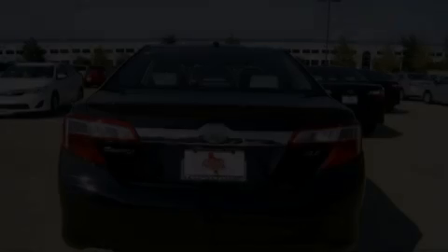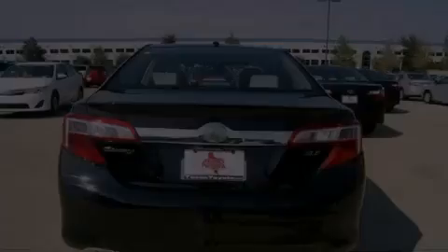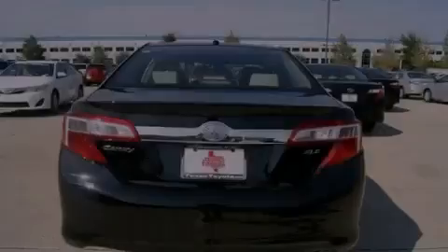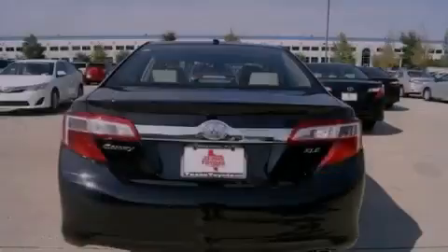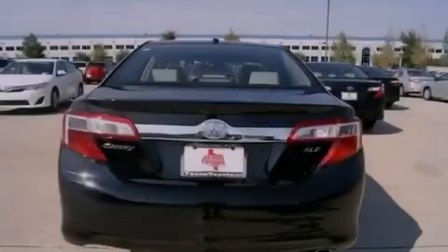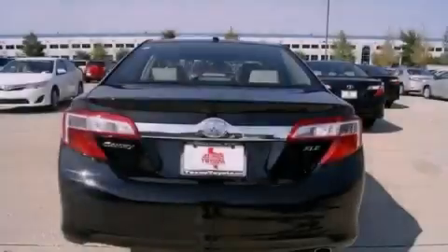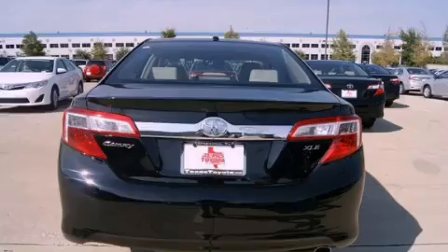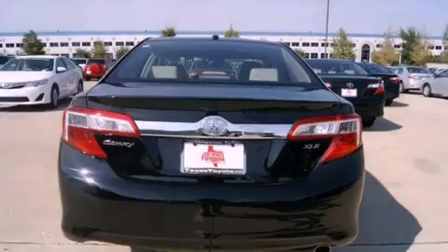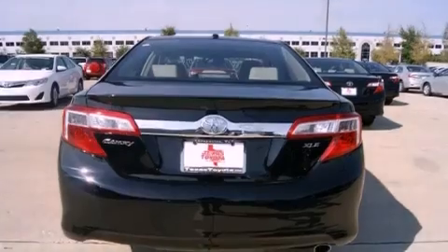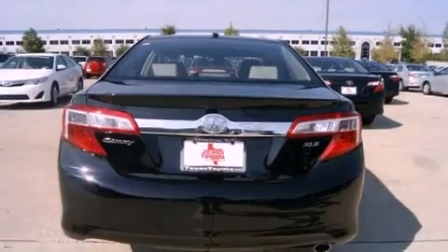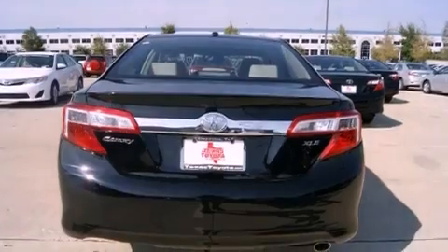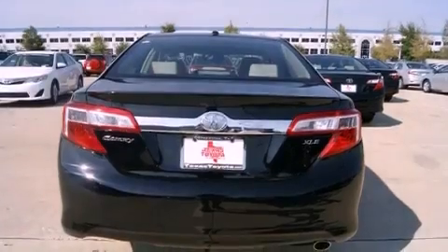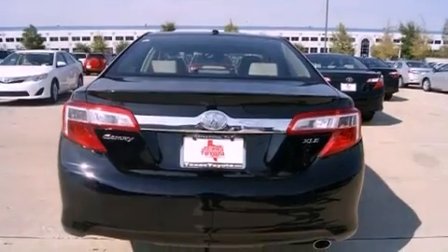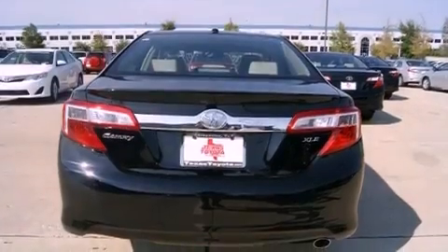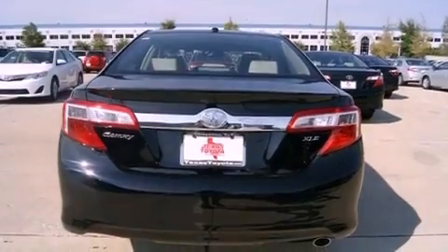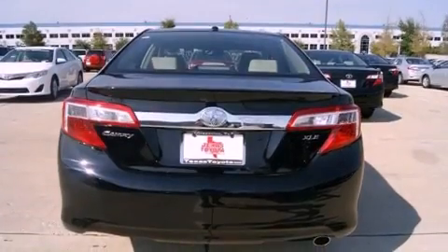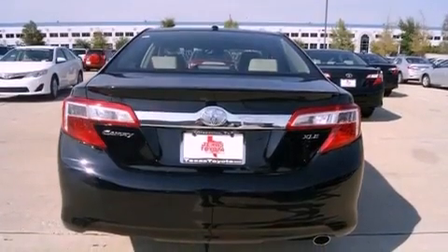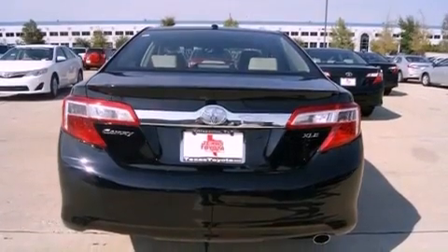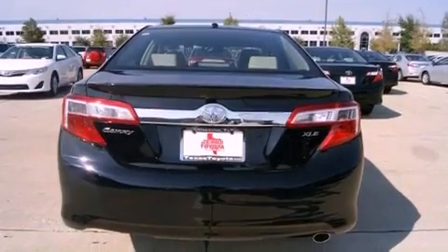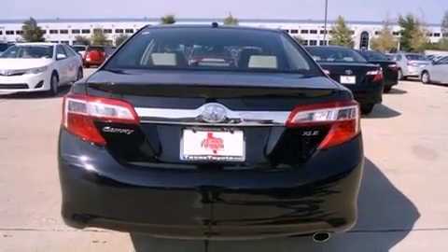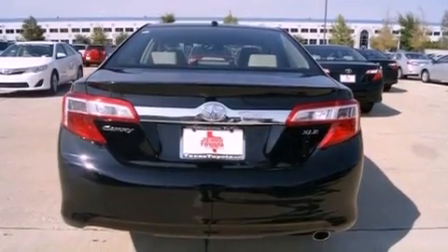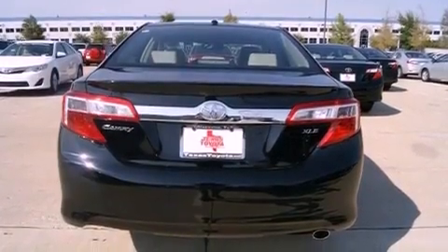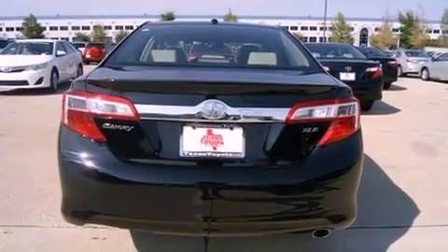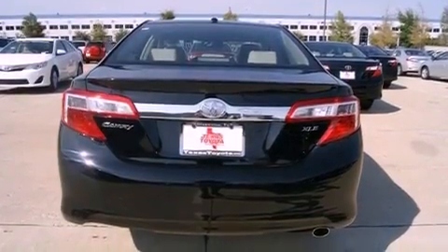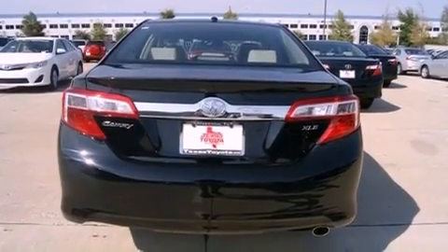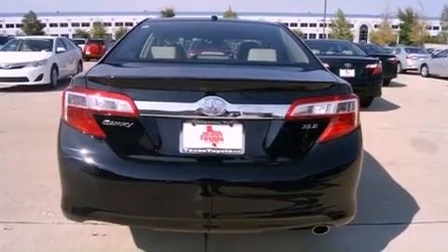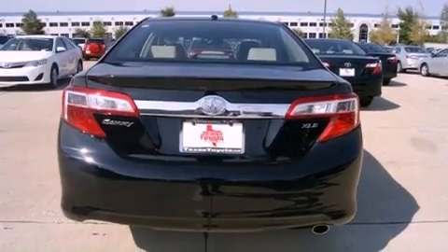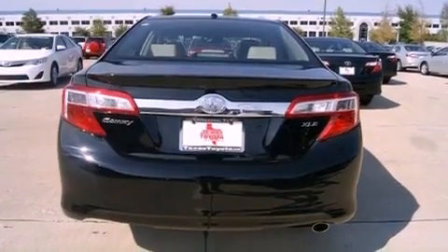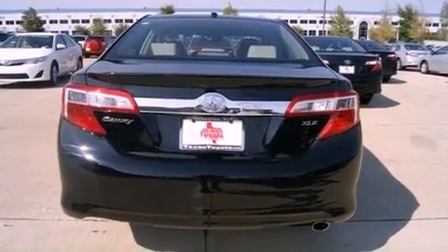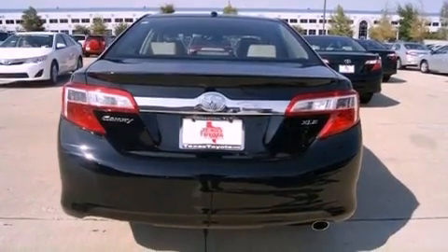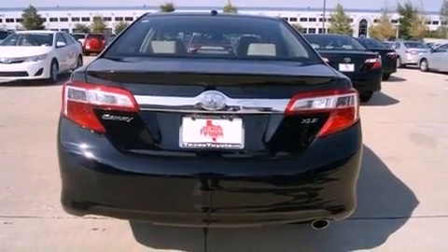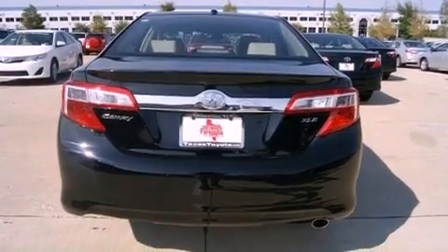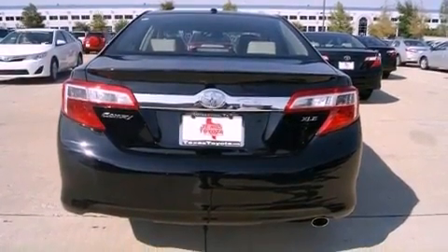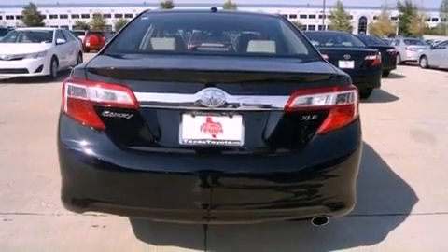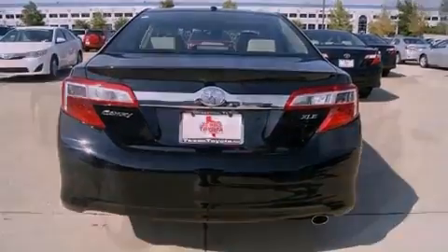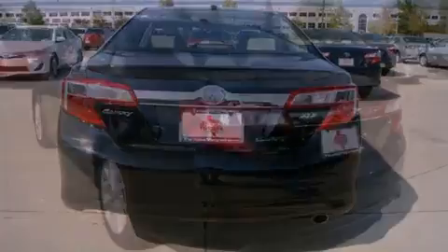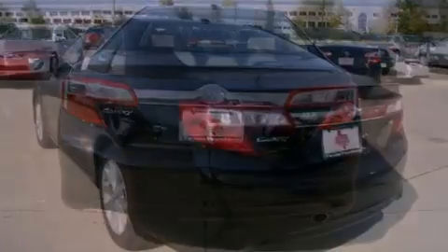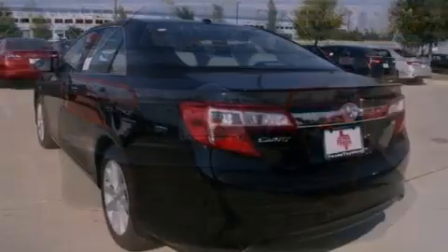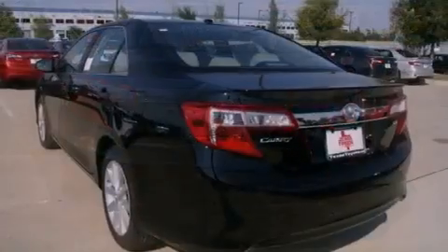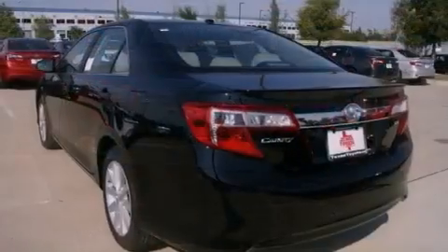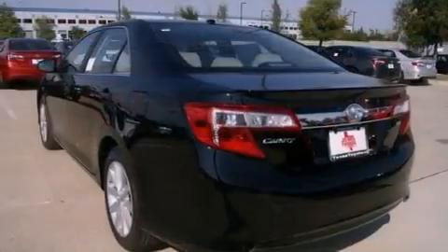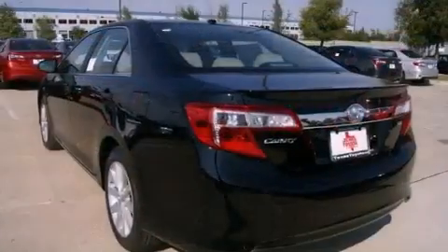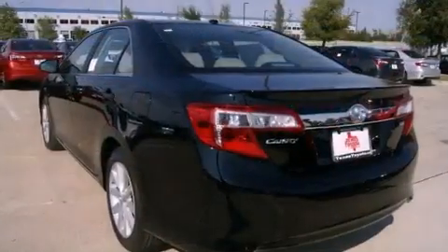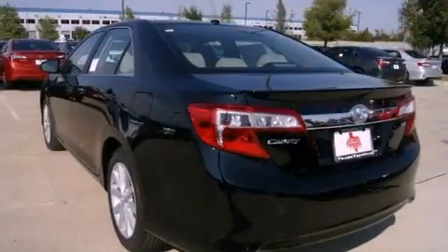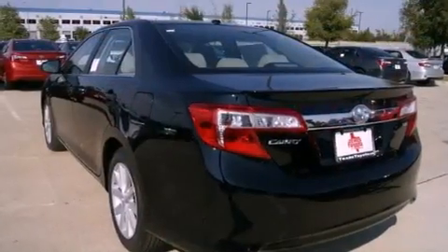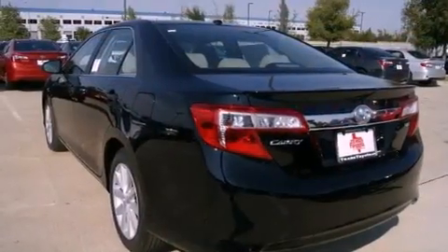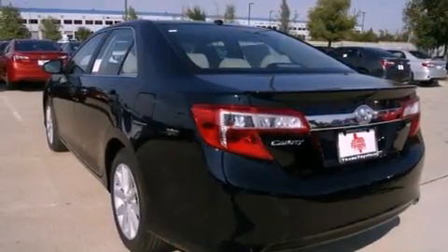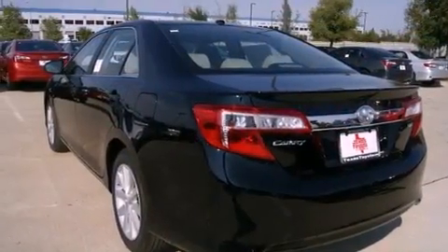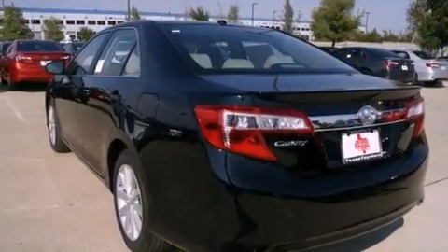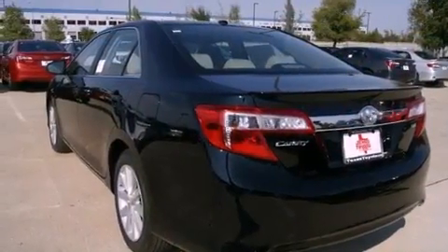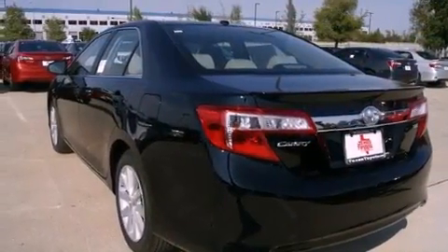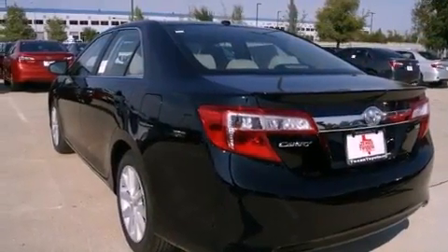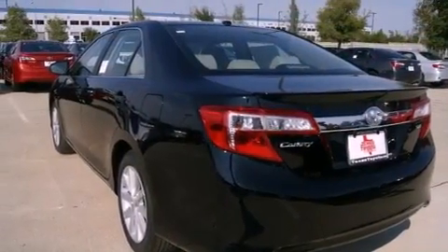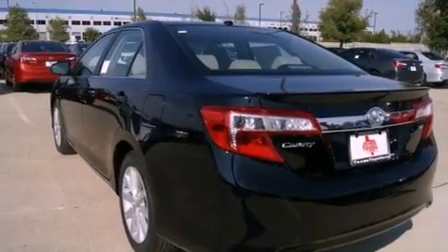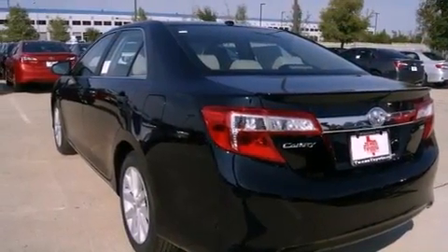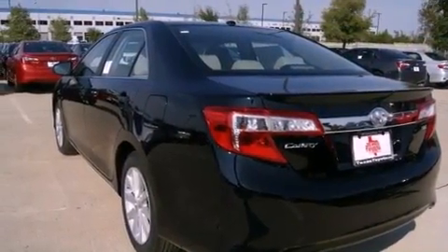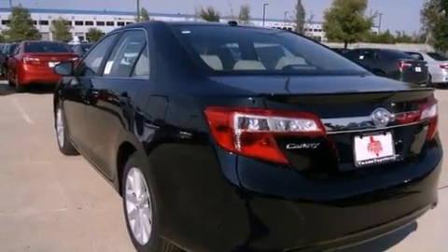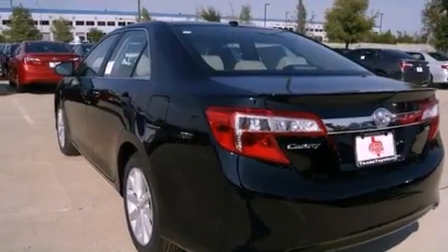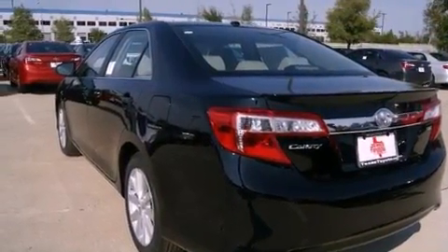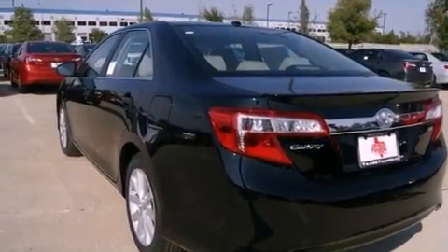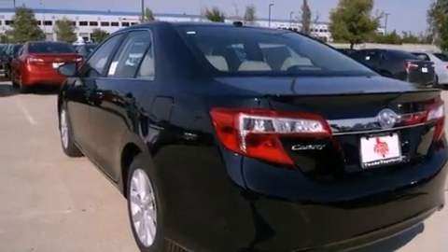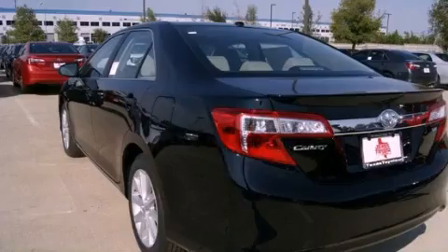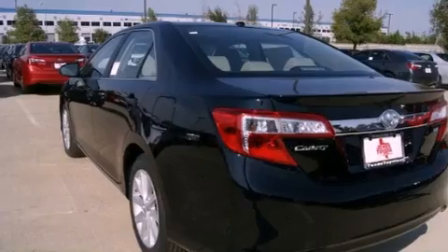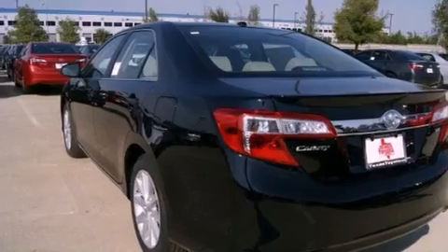Fog lamps, halogen headlights, an anti-lock braking system, a power driver's seat, and alloy wheels.